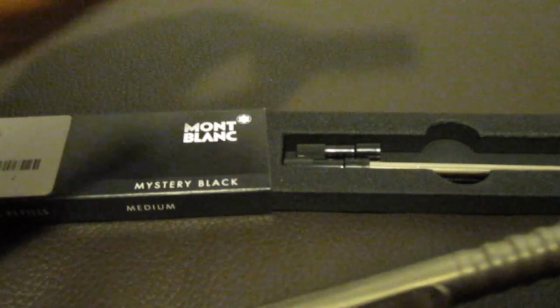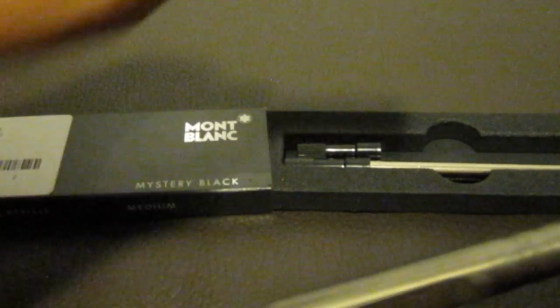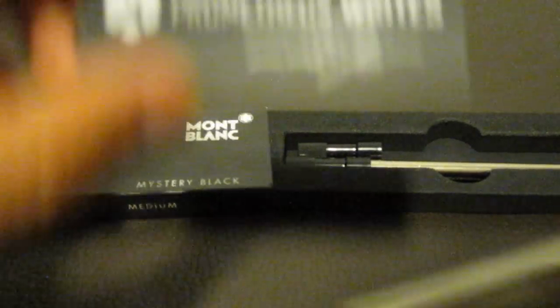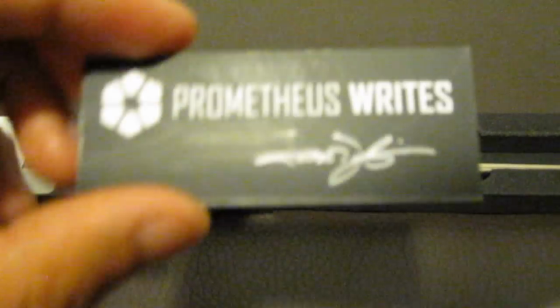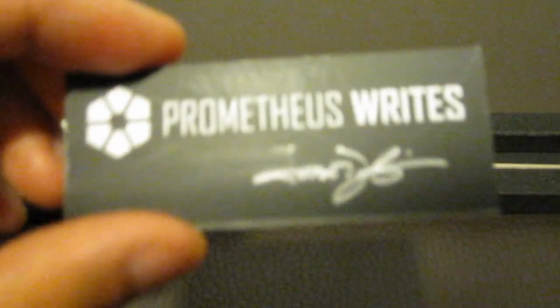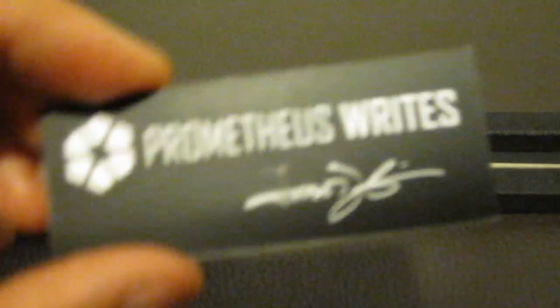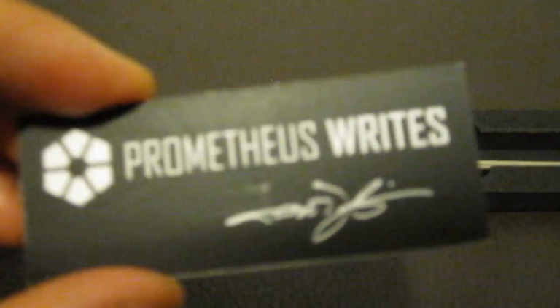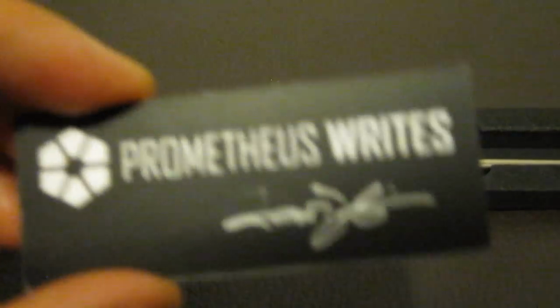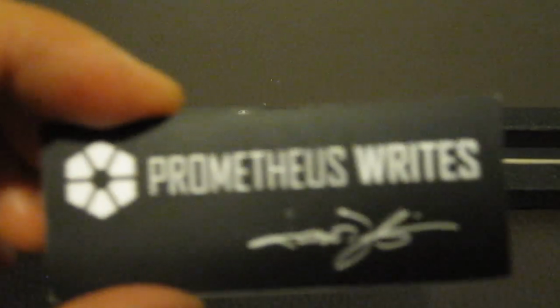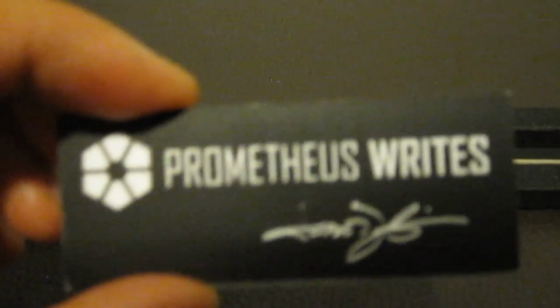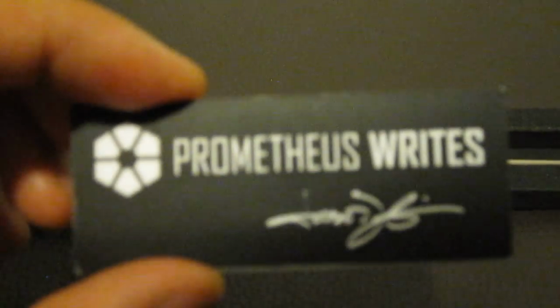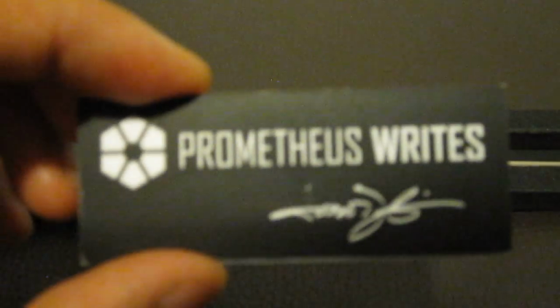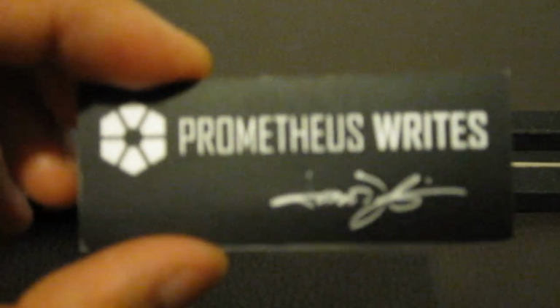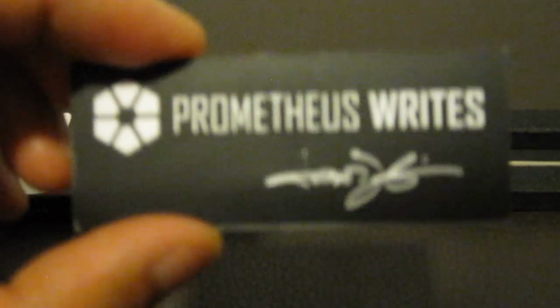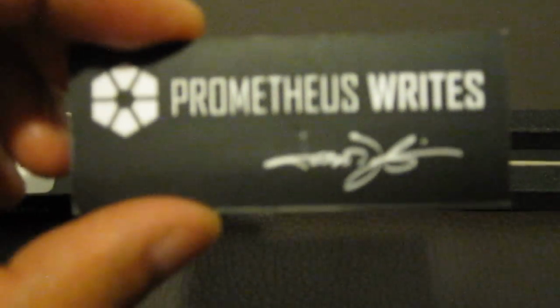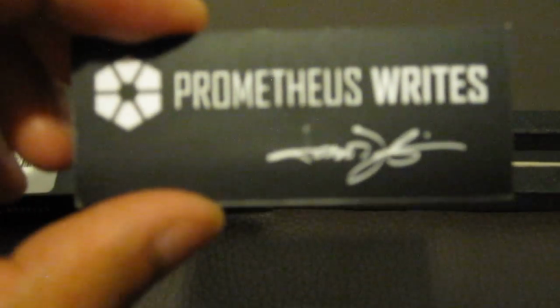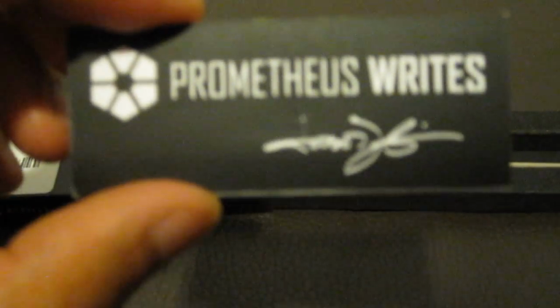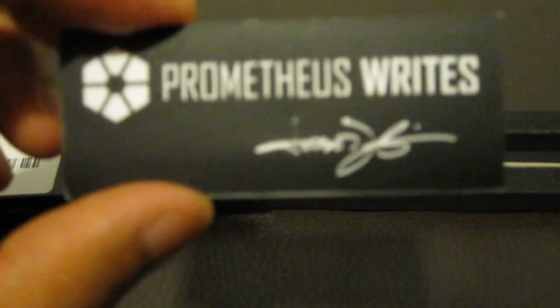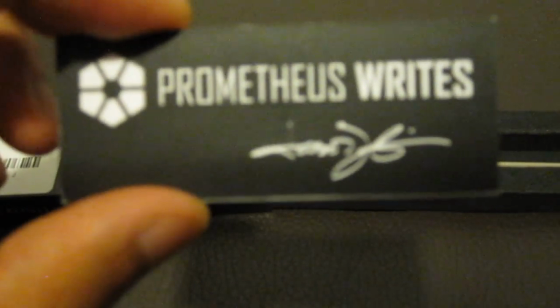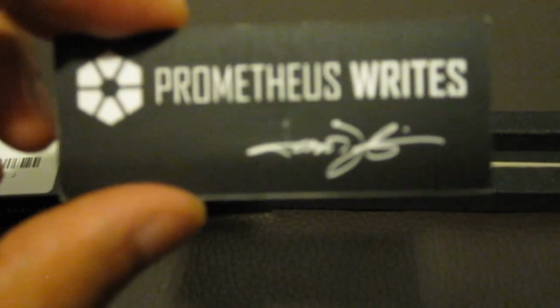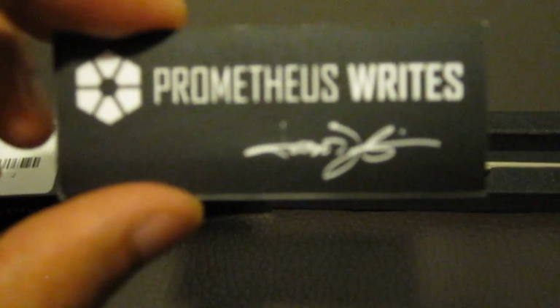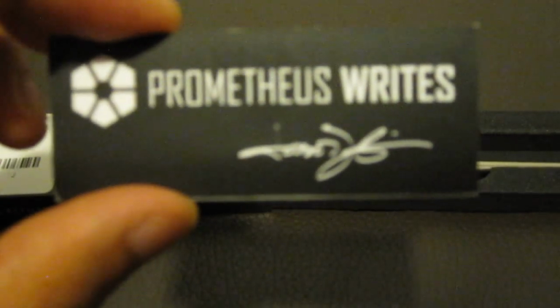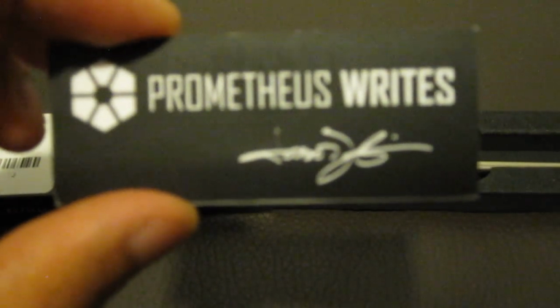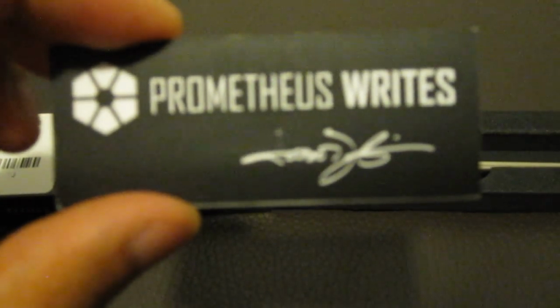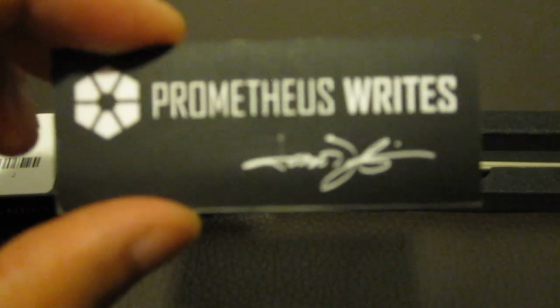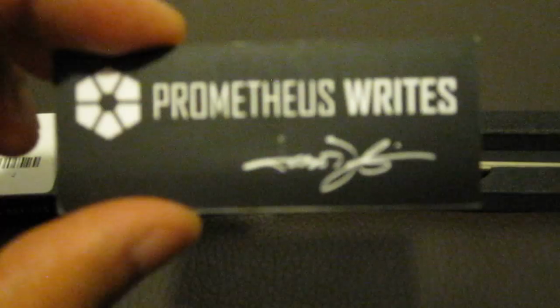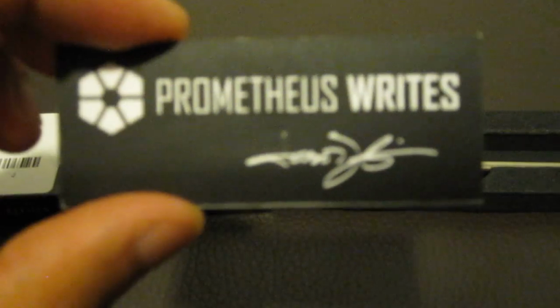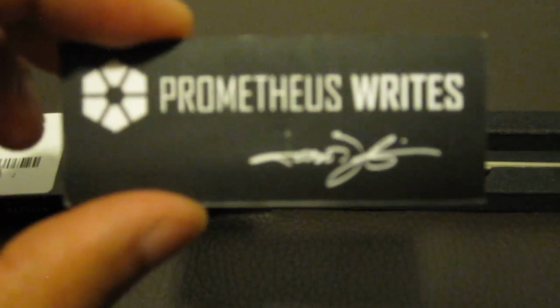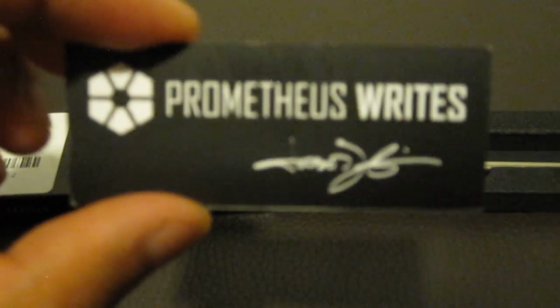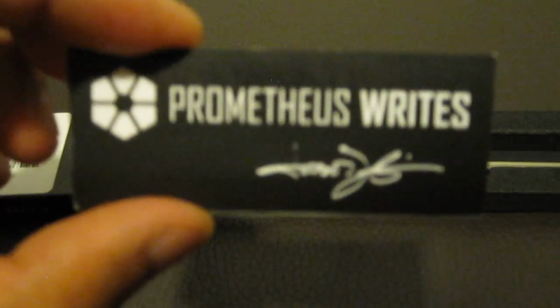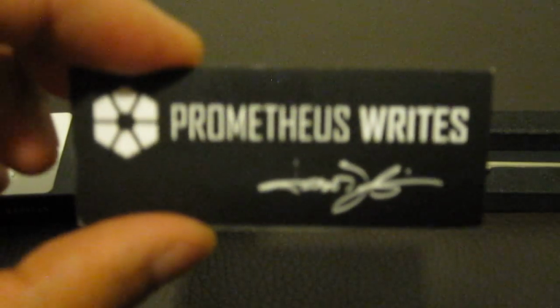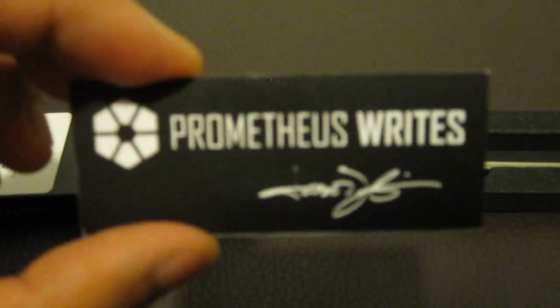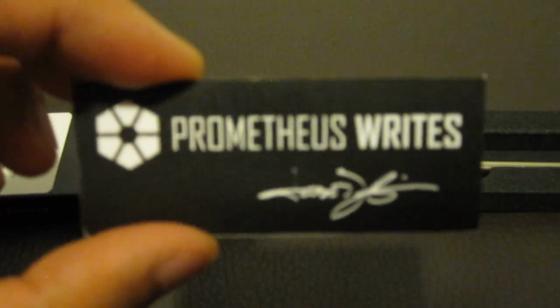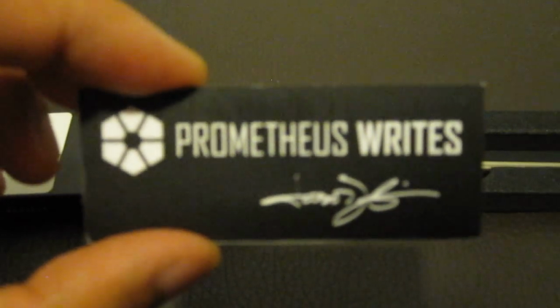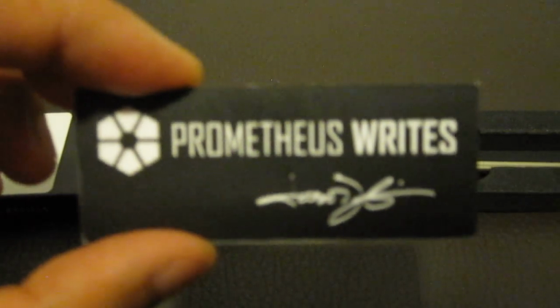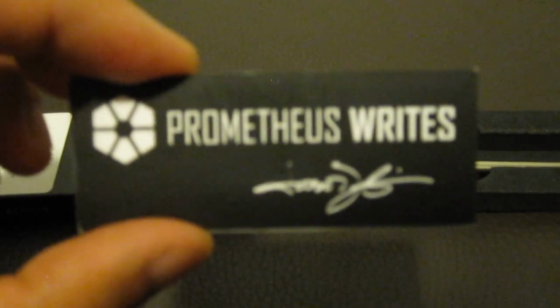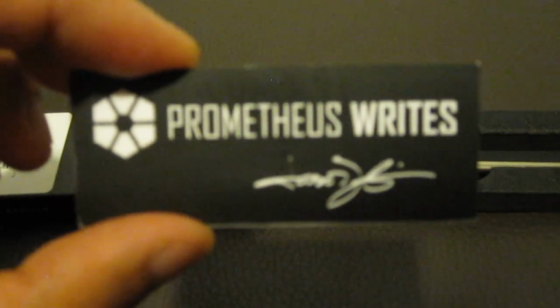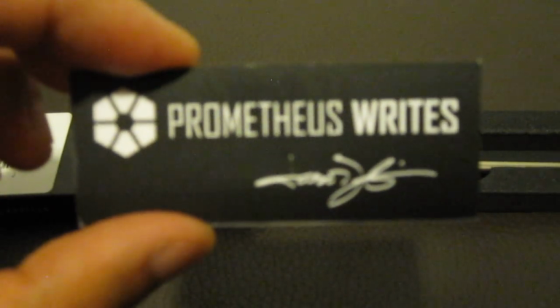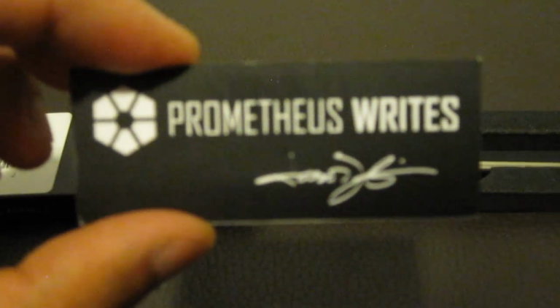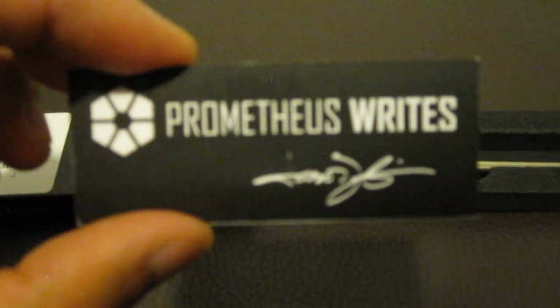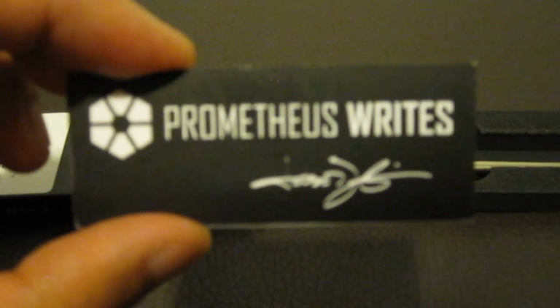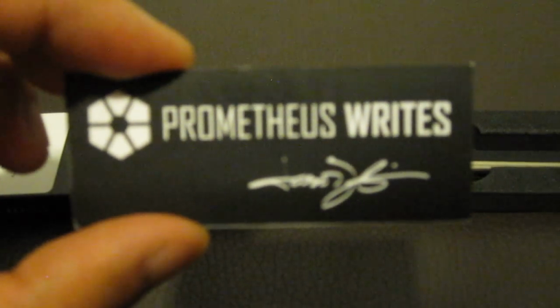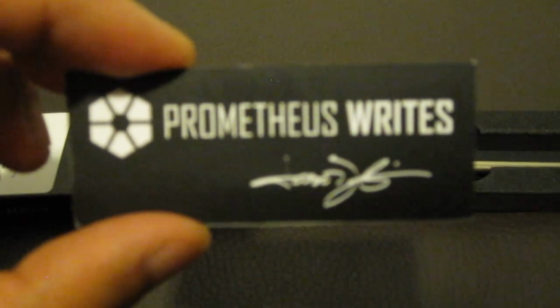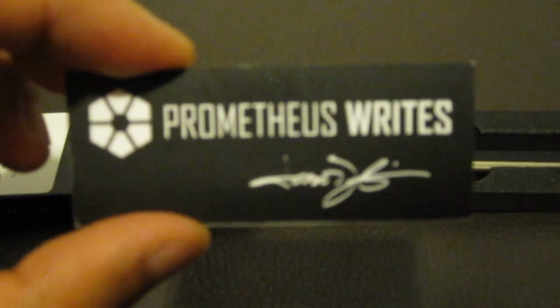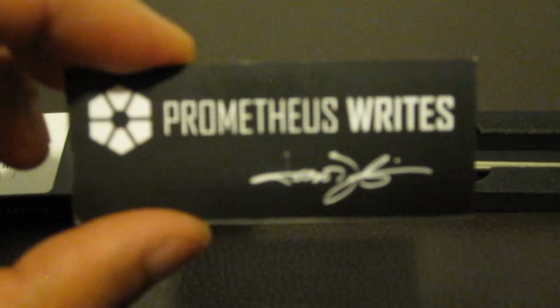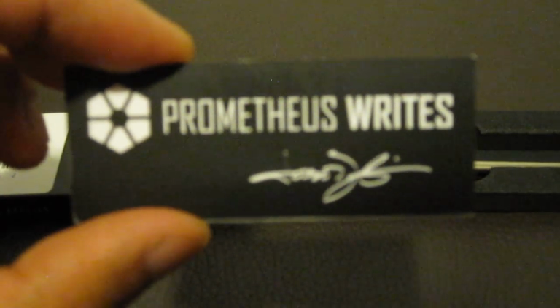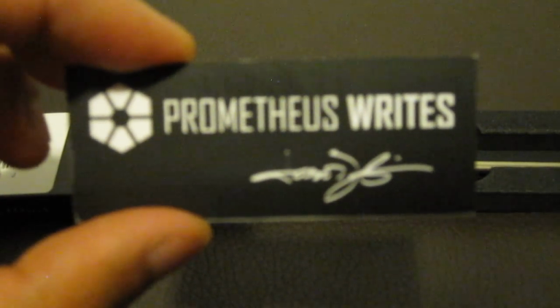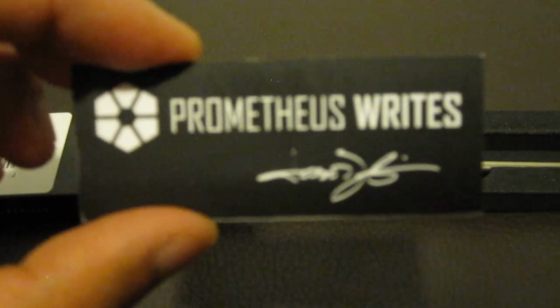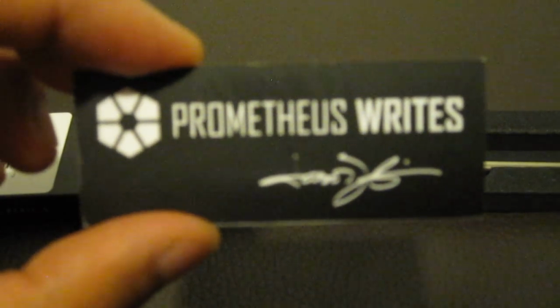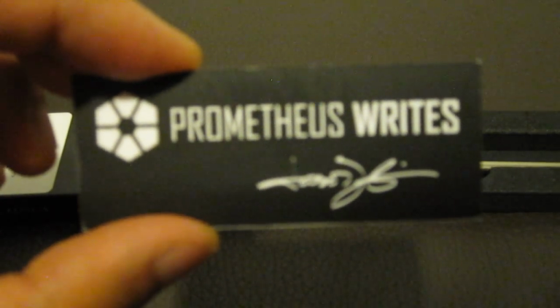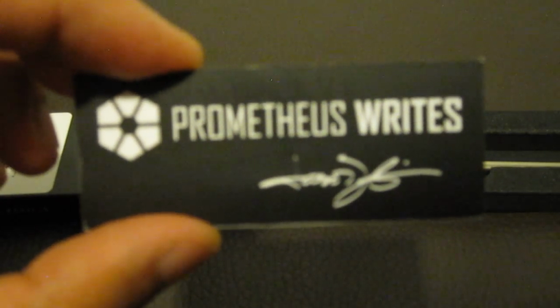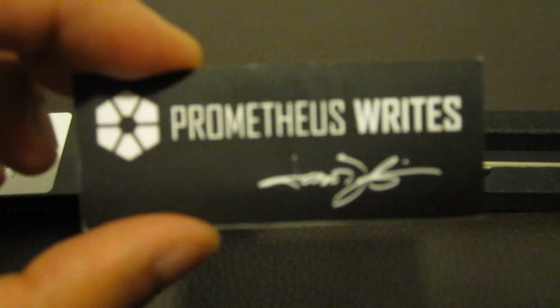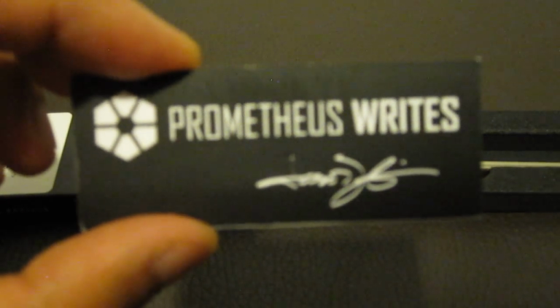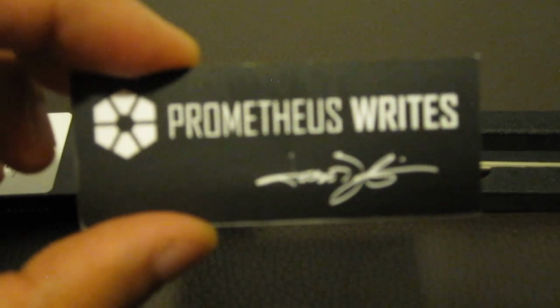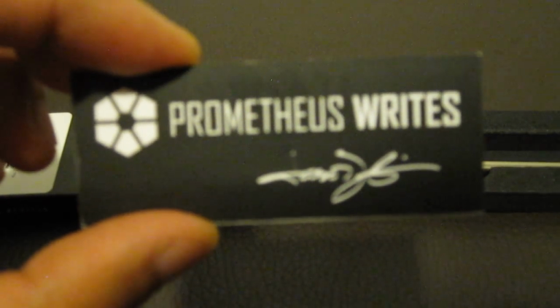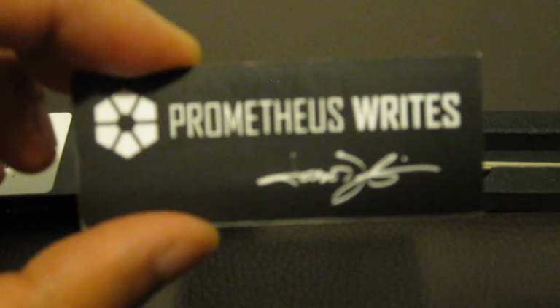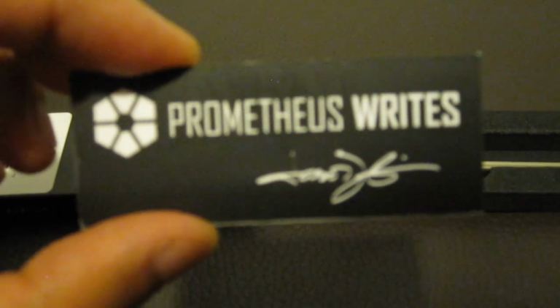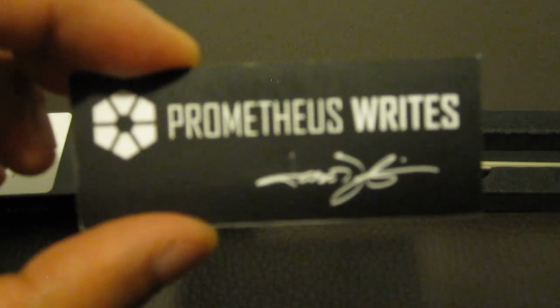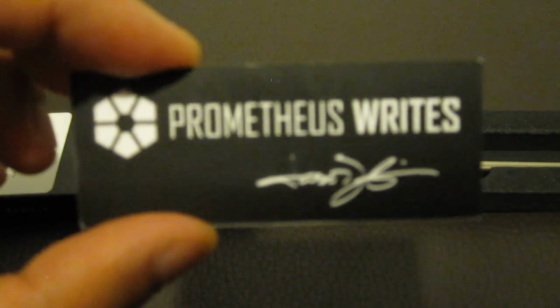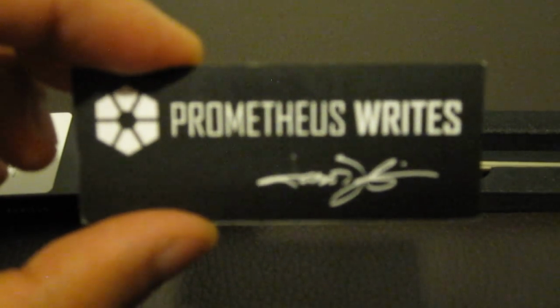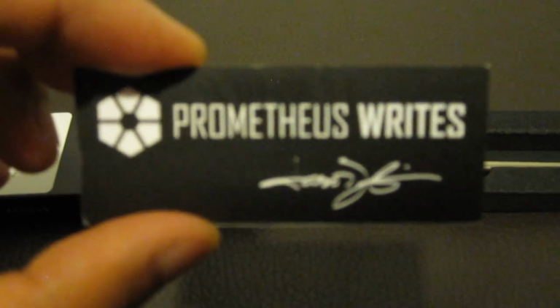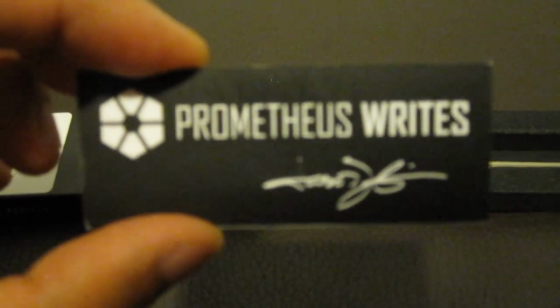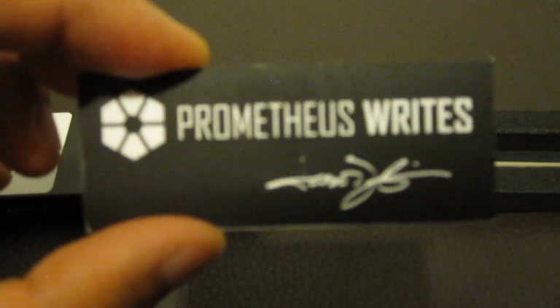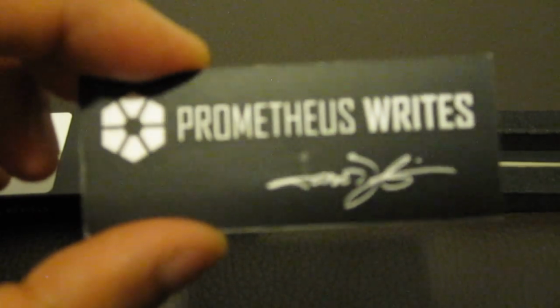If you guys are interested, check out Prometheus Writes and their alpha pens. They have other stuff available.